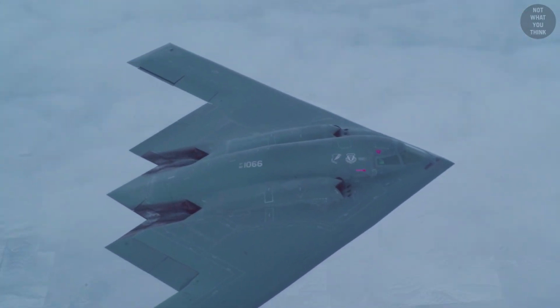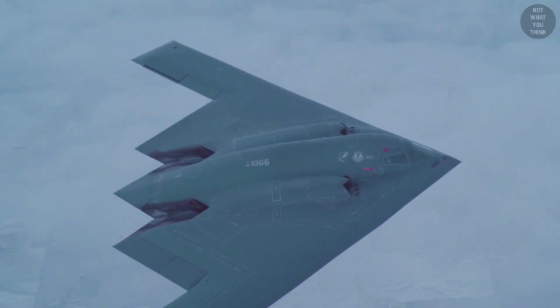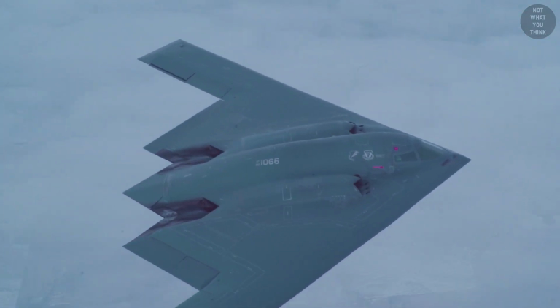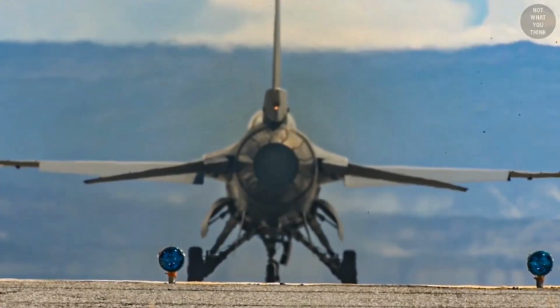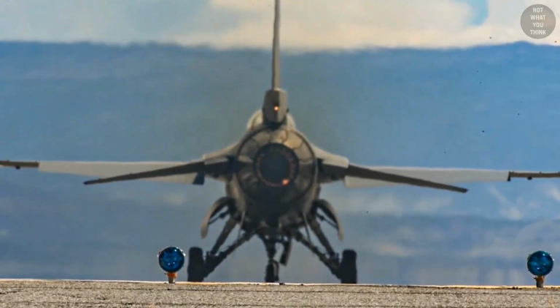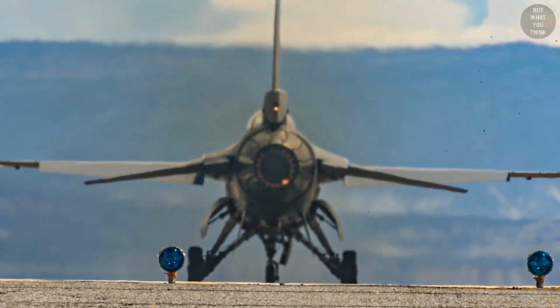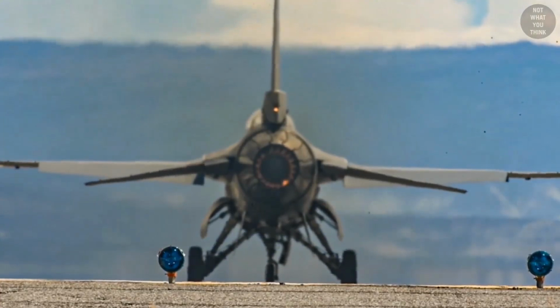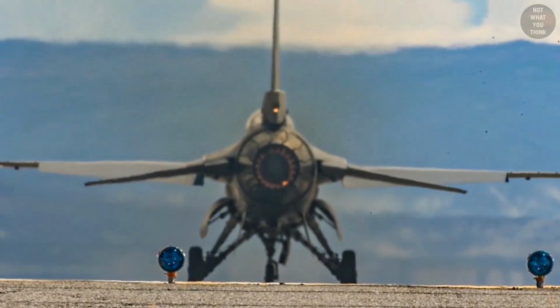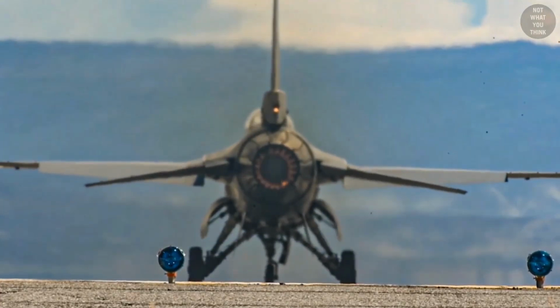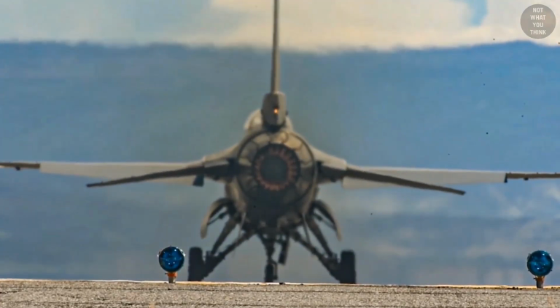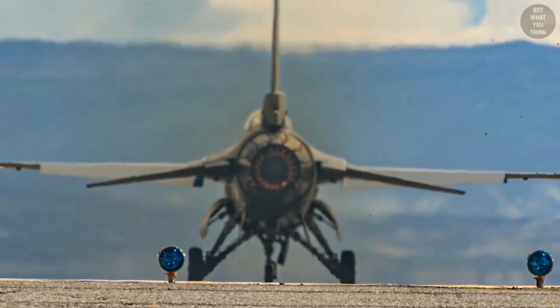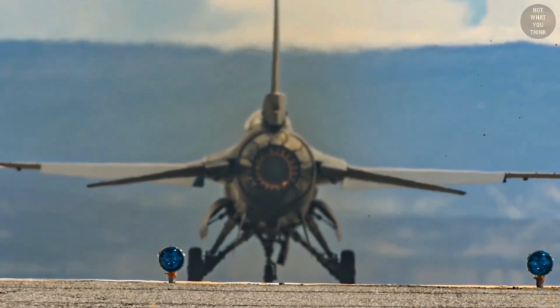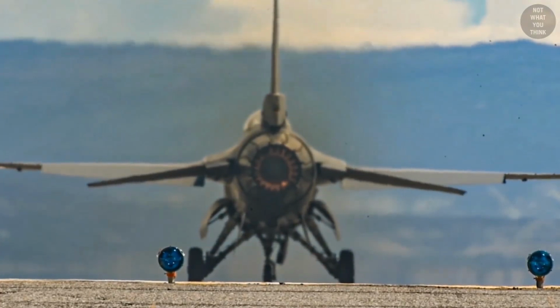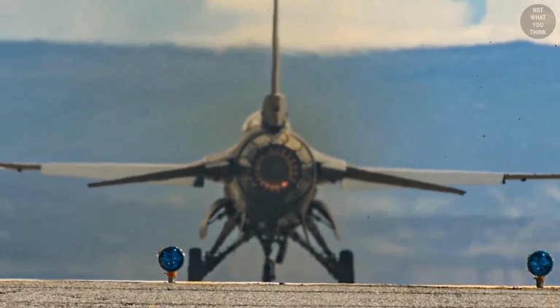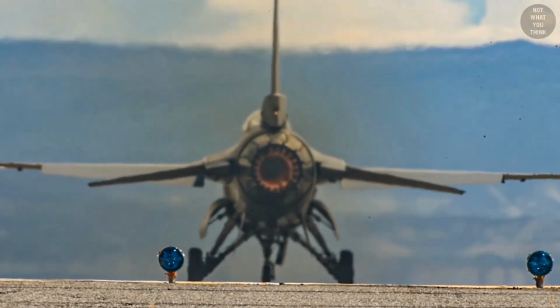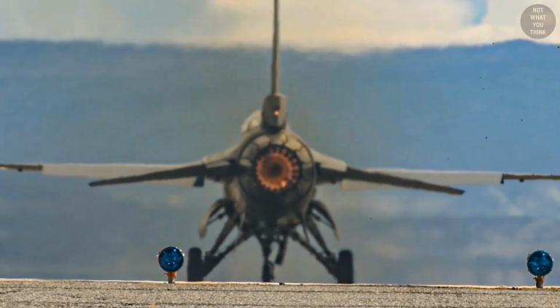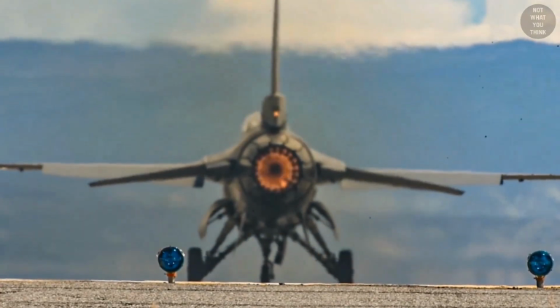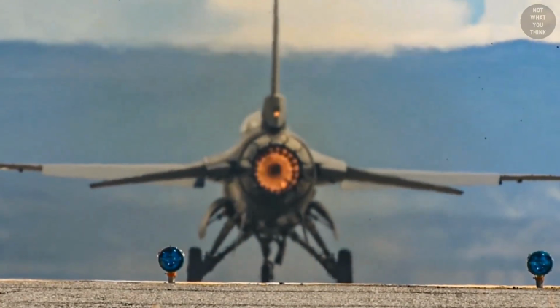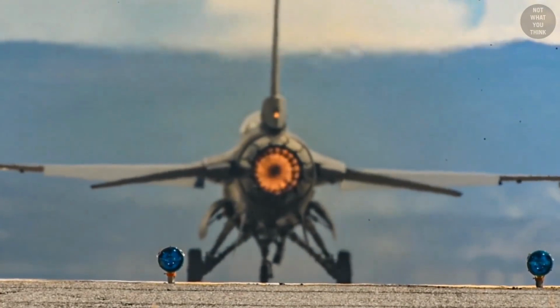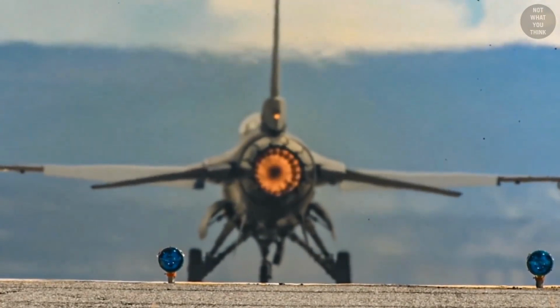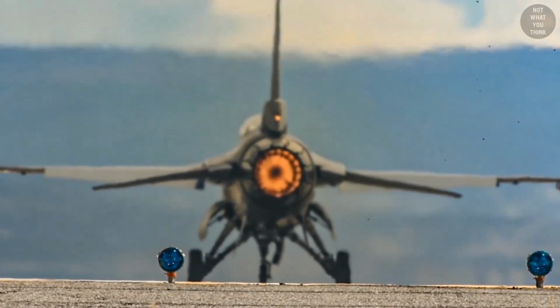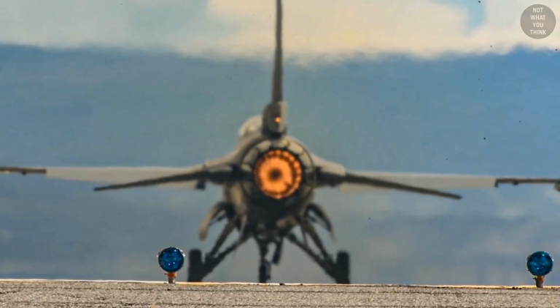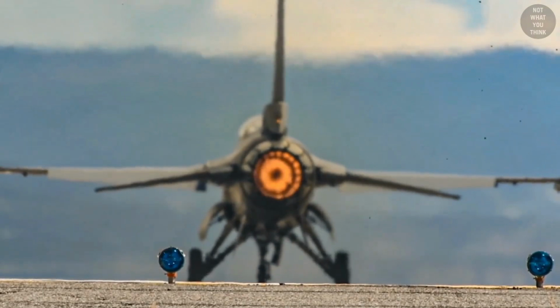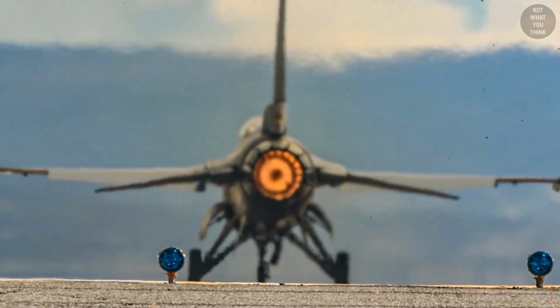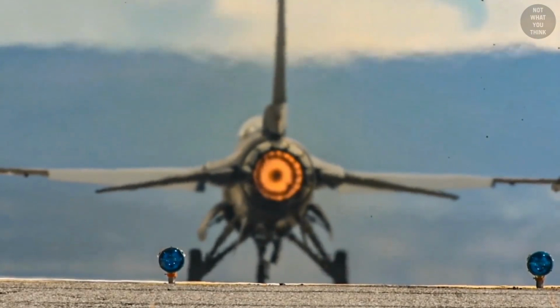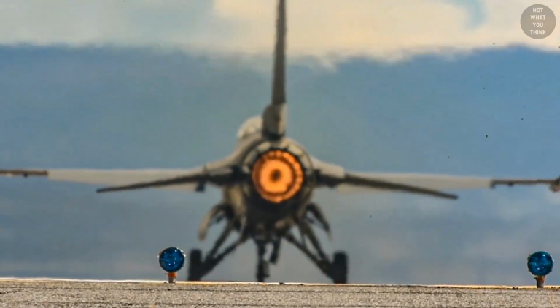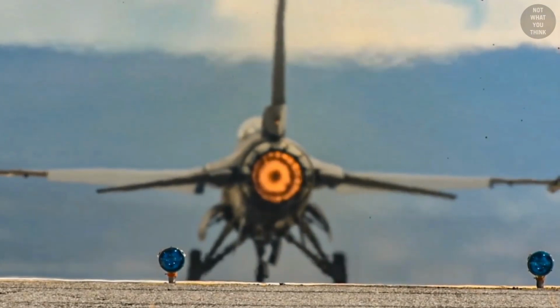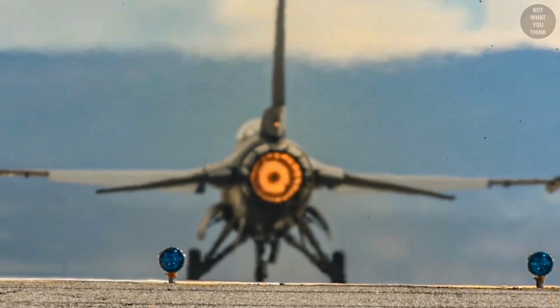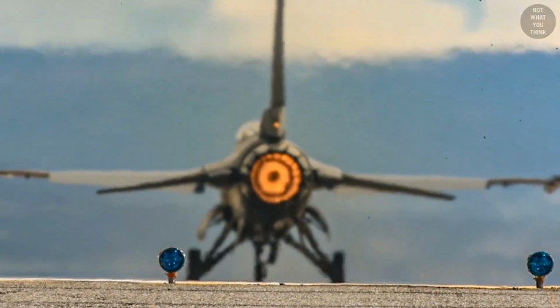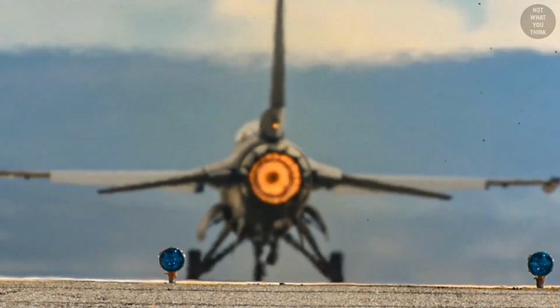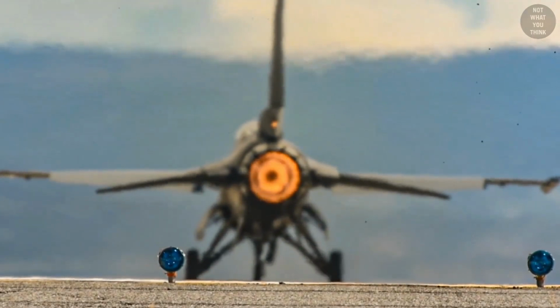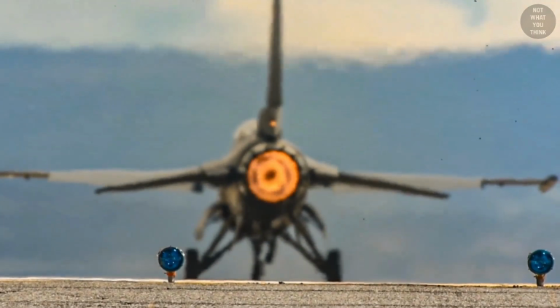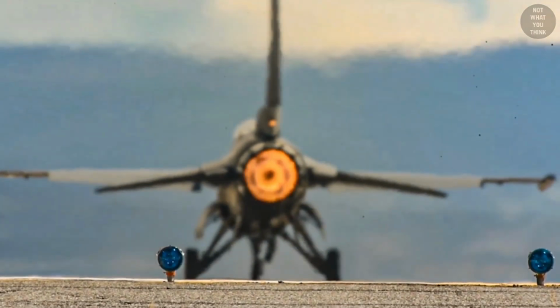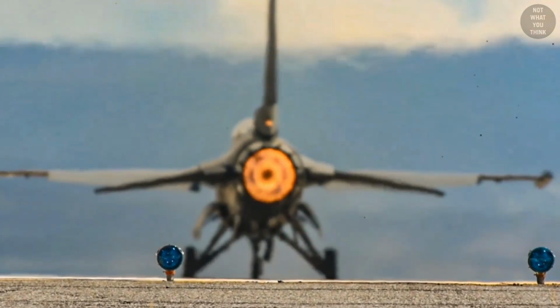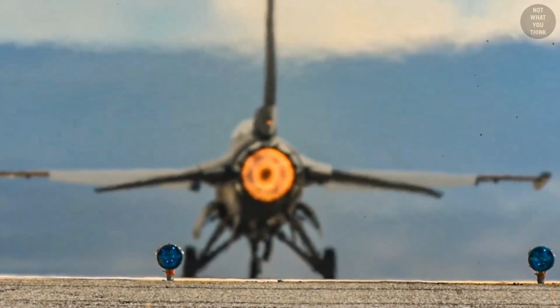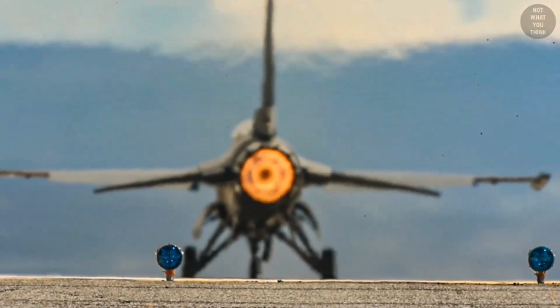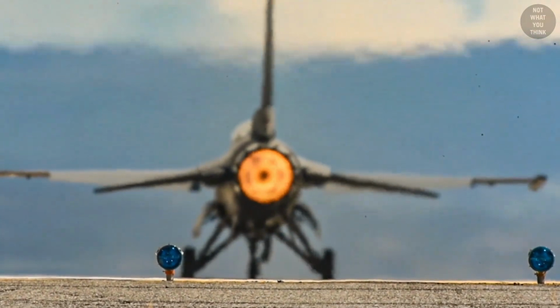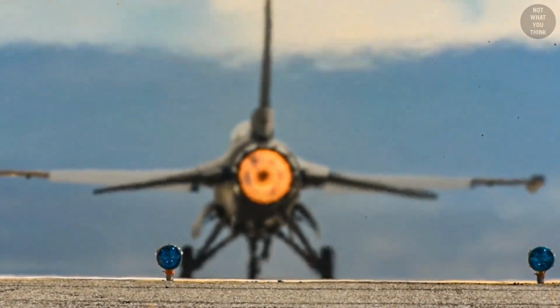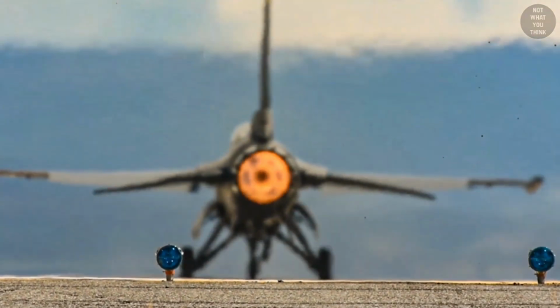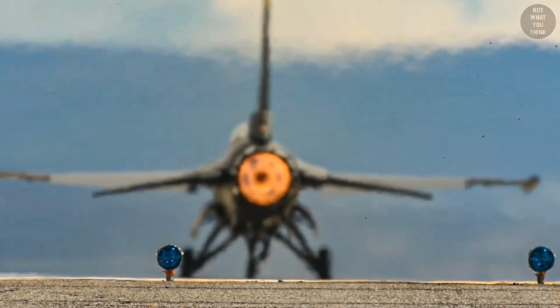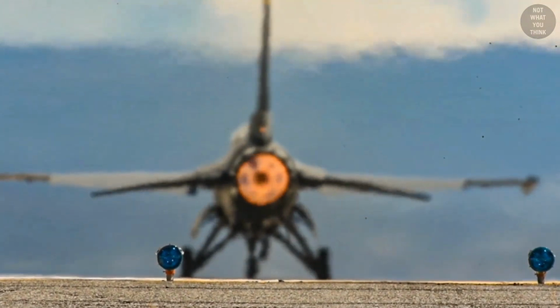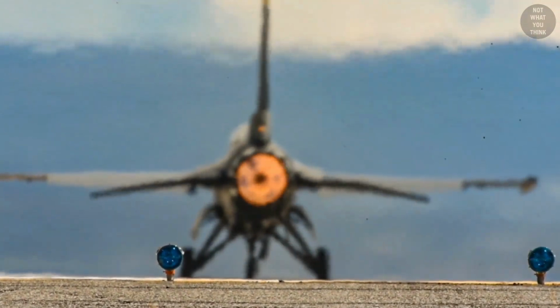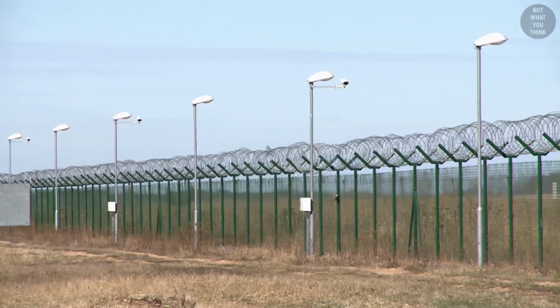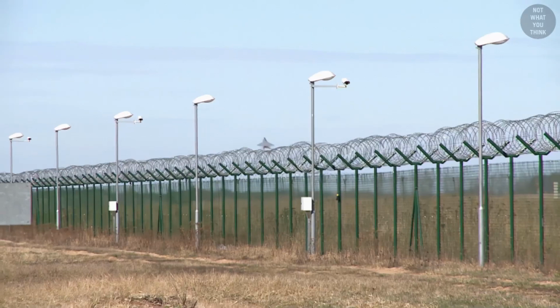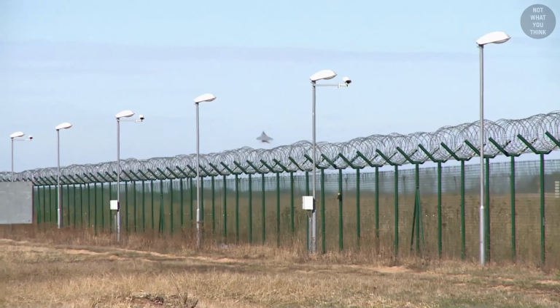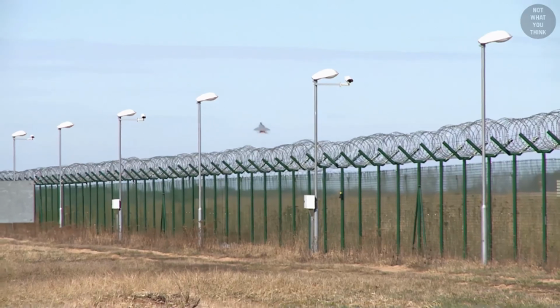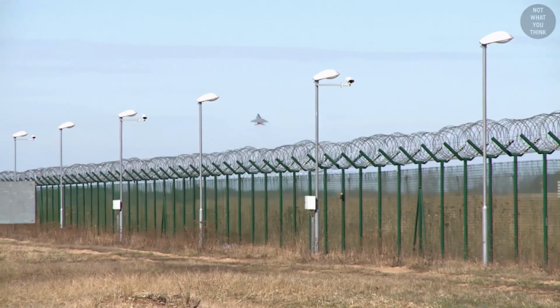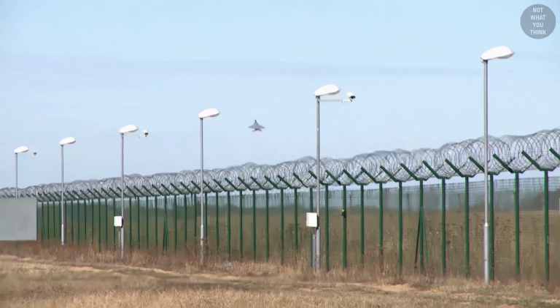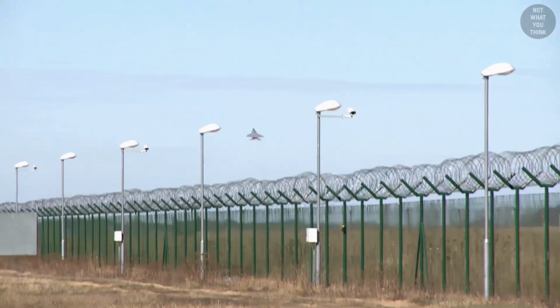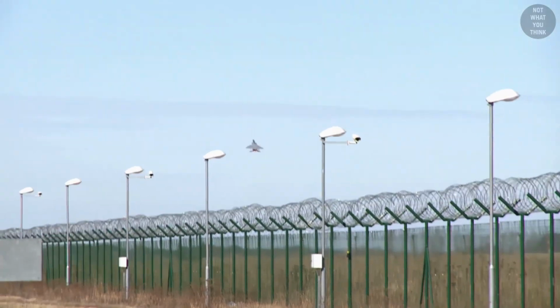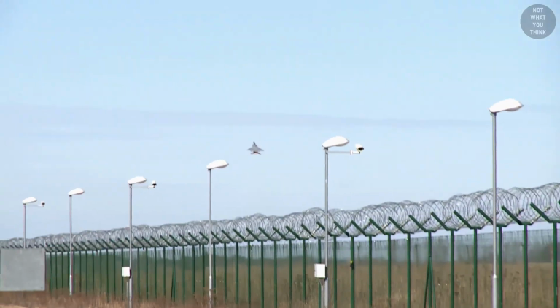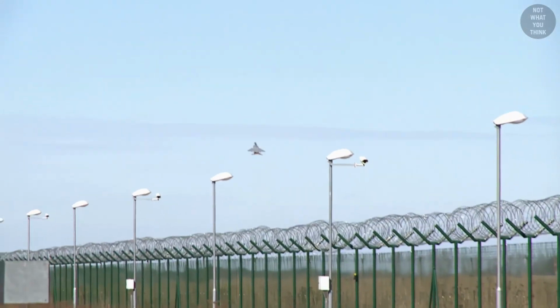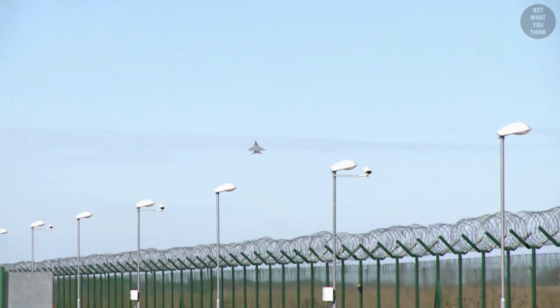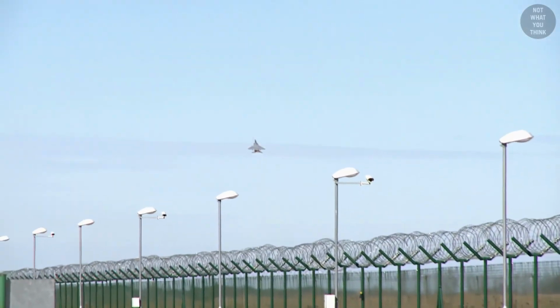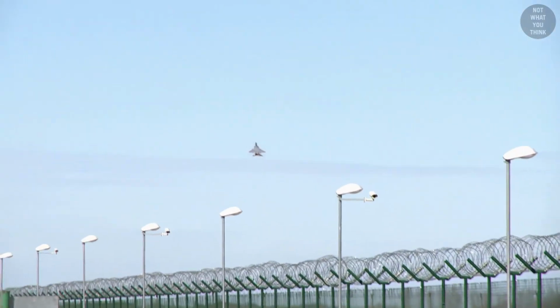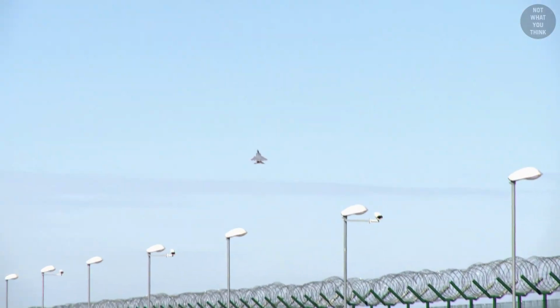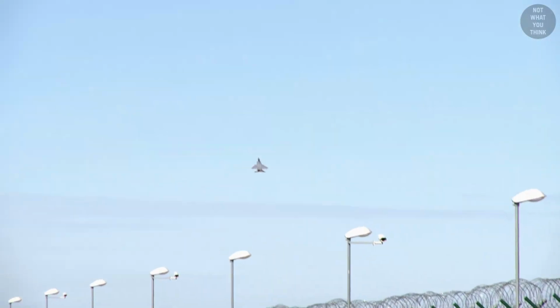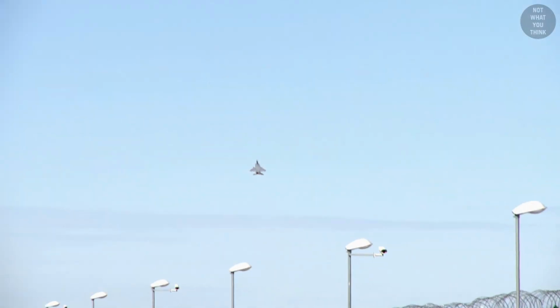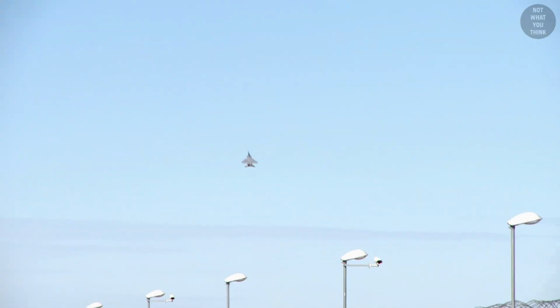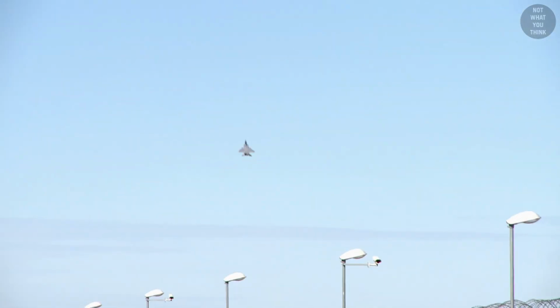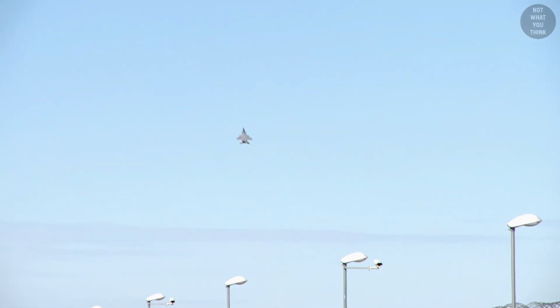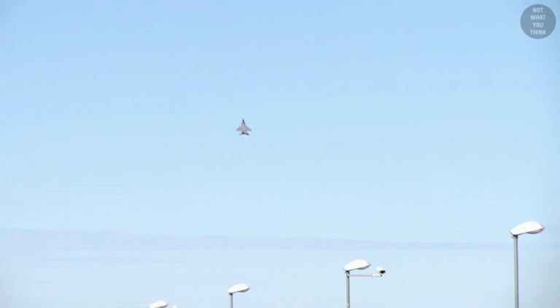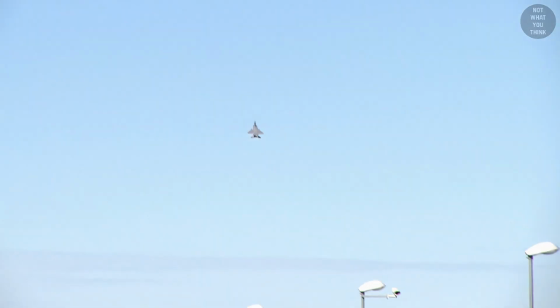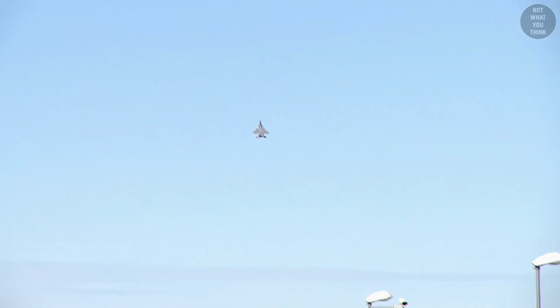Fighter jets have not gotten faster in the past 50 years, and in some cases they have slowed down. Counter-intuitive on the surface, but it all makes sense when you understand what's actually happening in aerial combat.